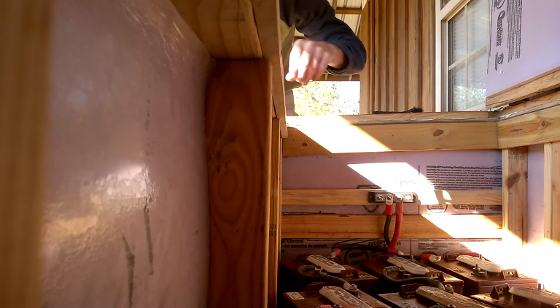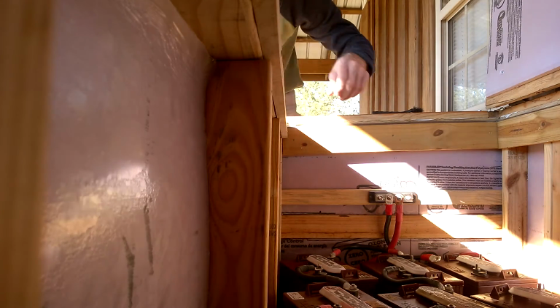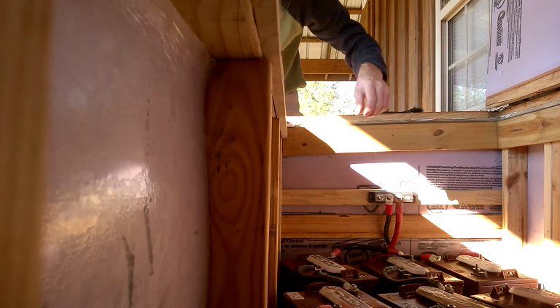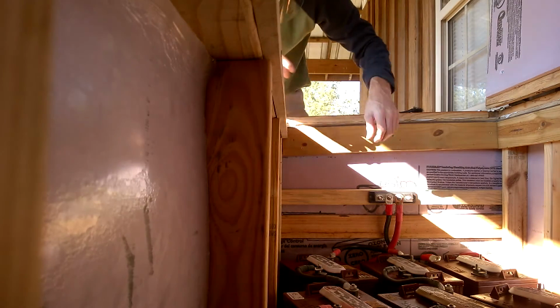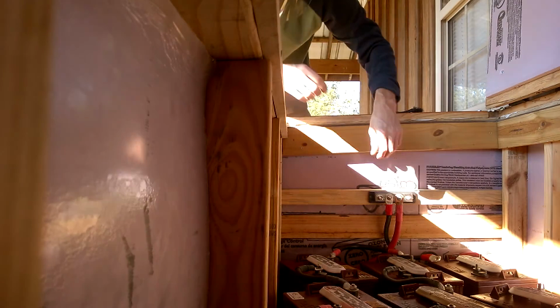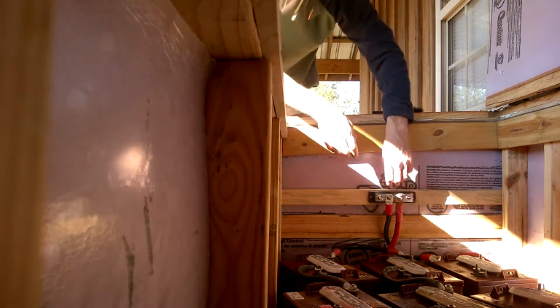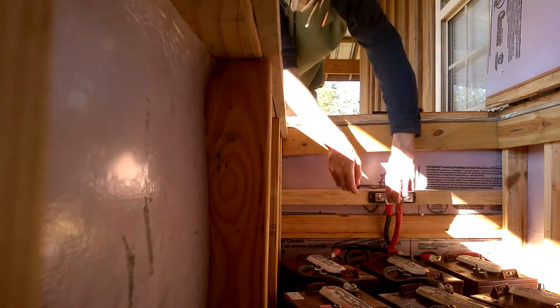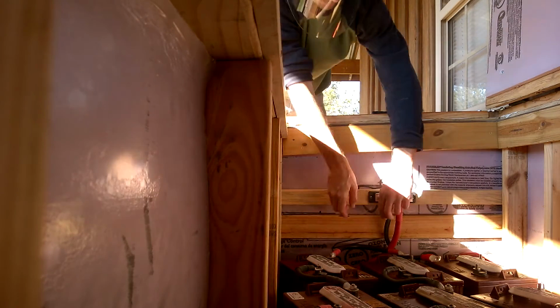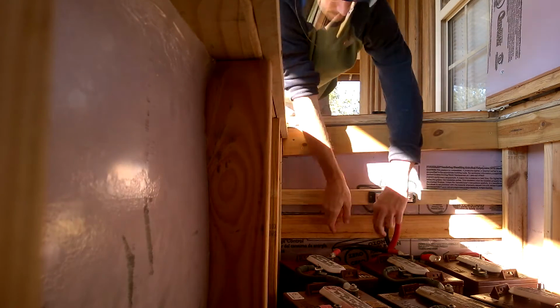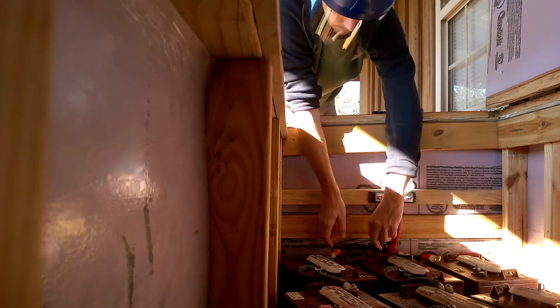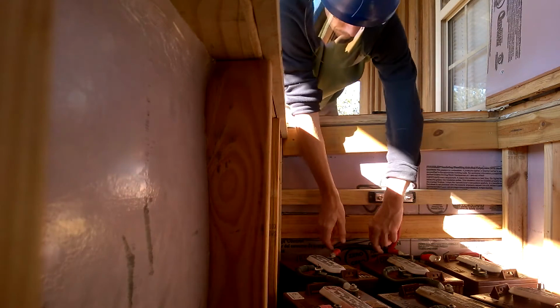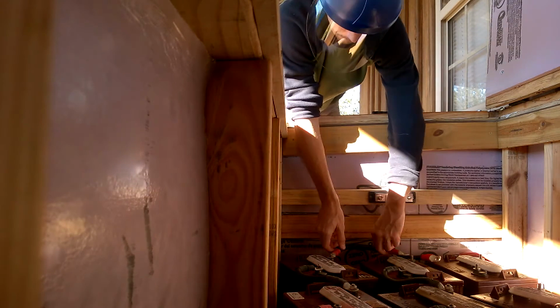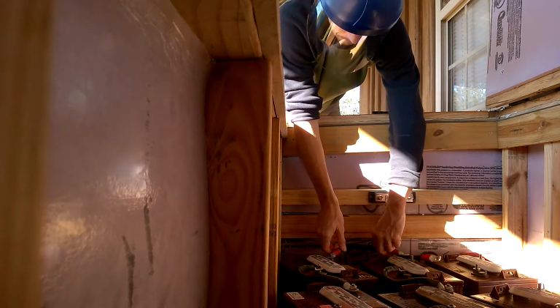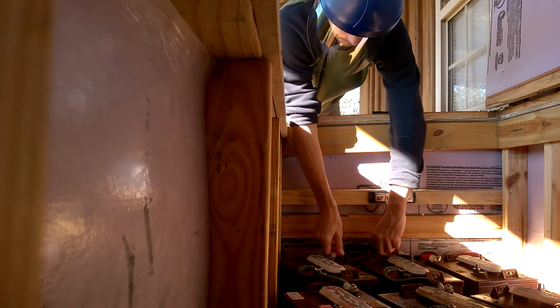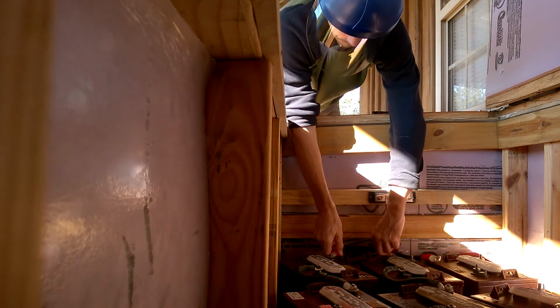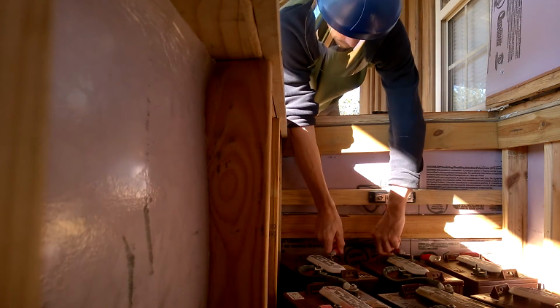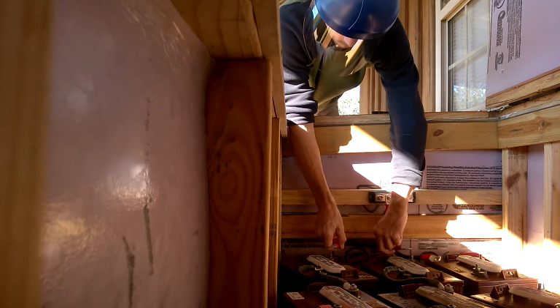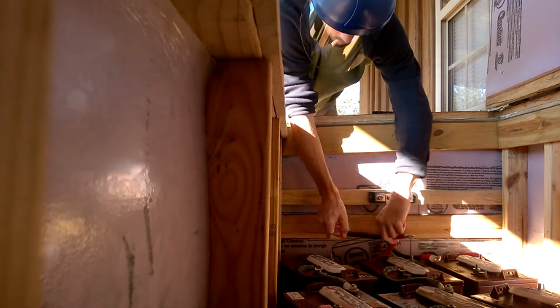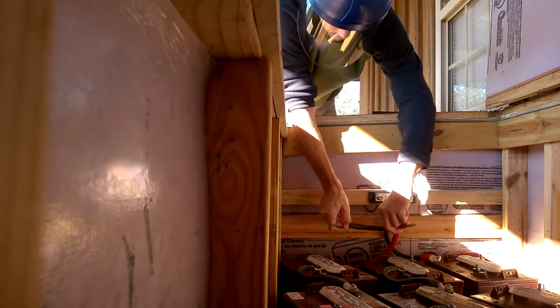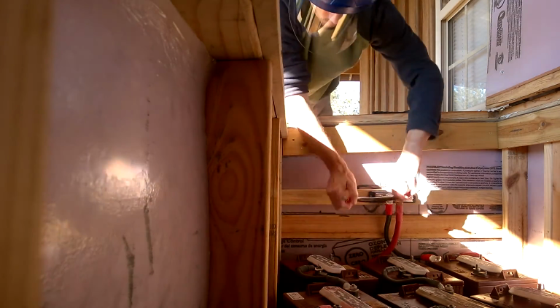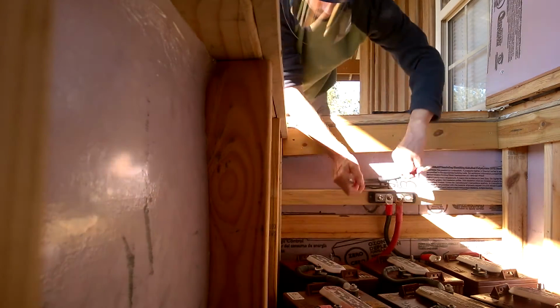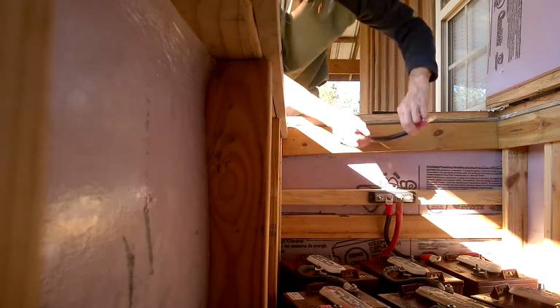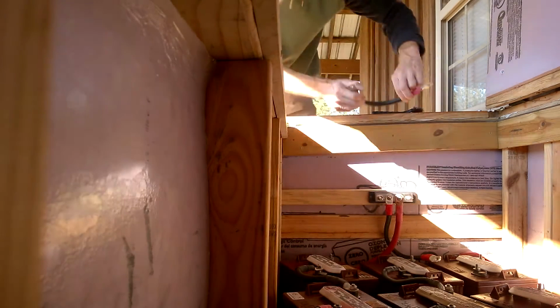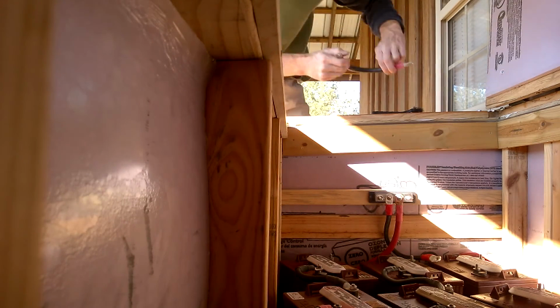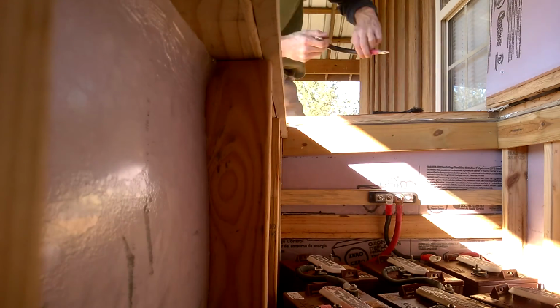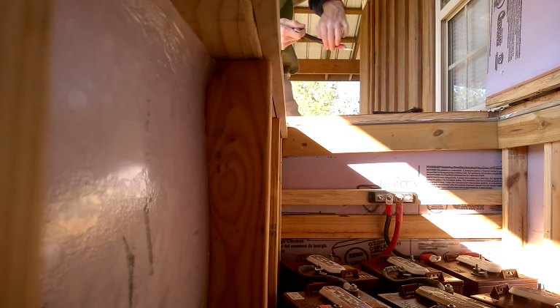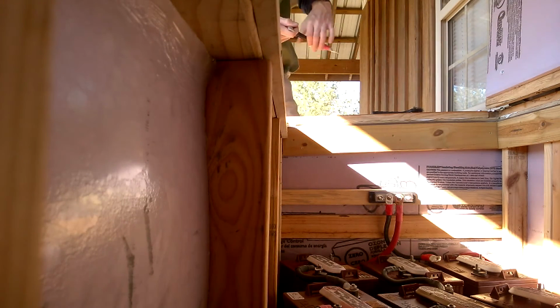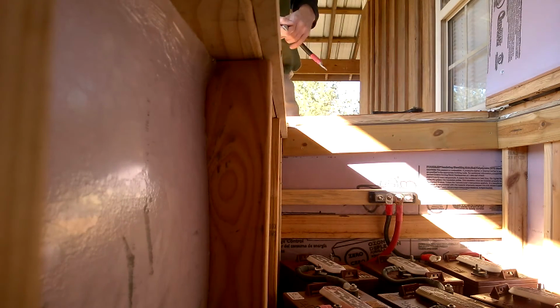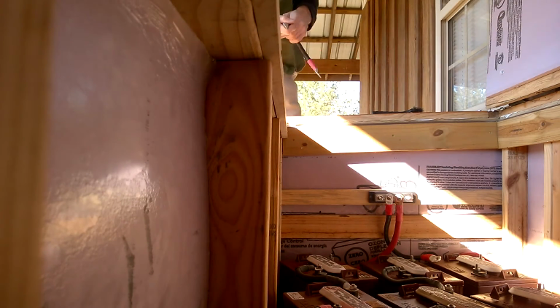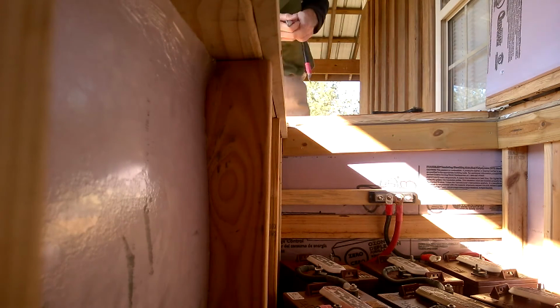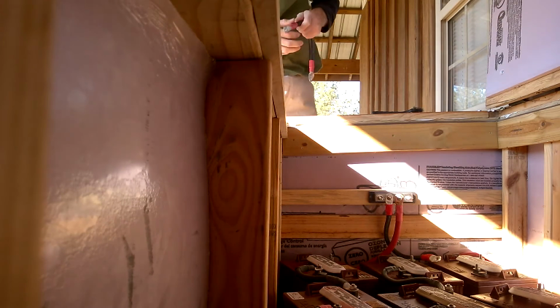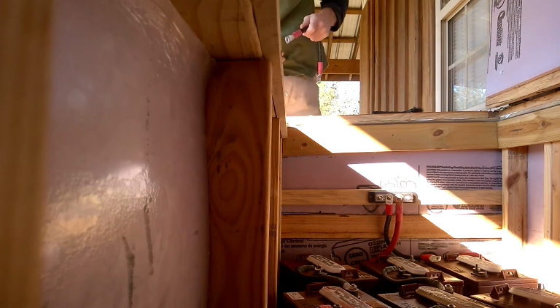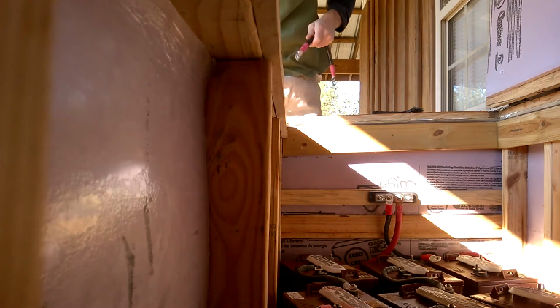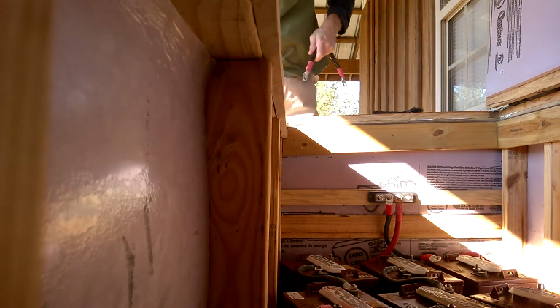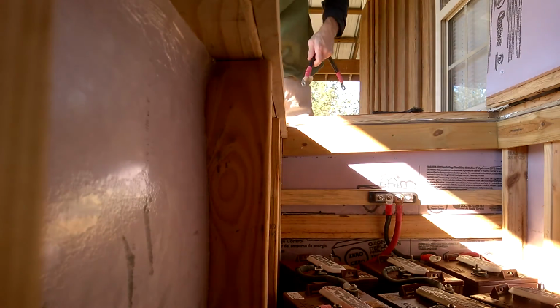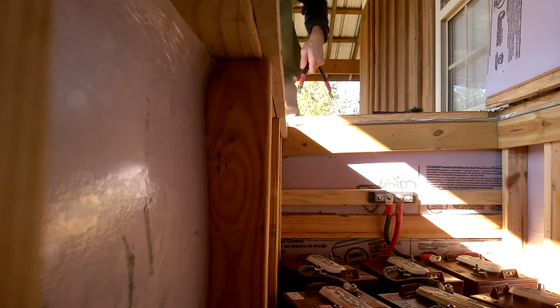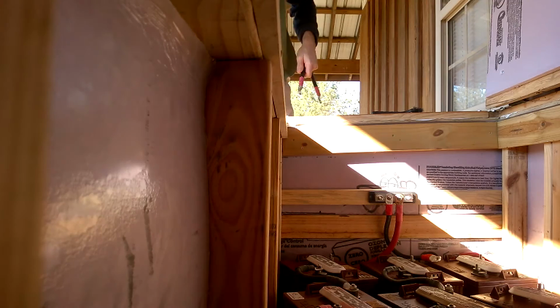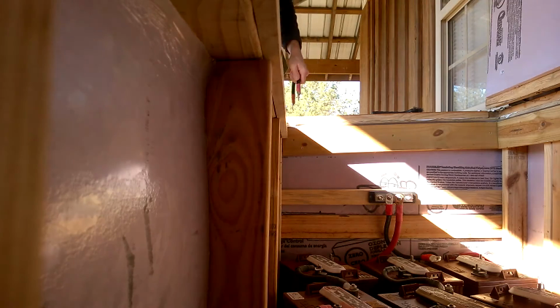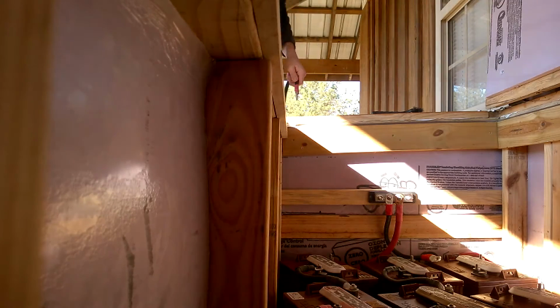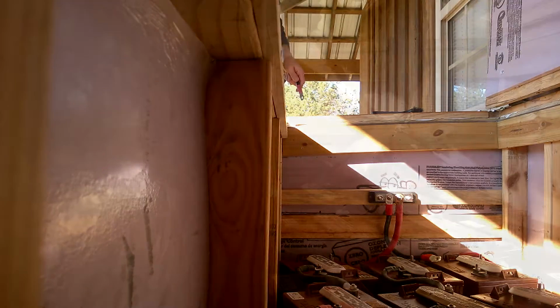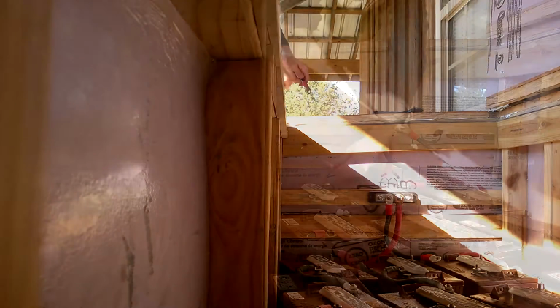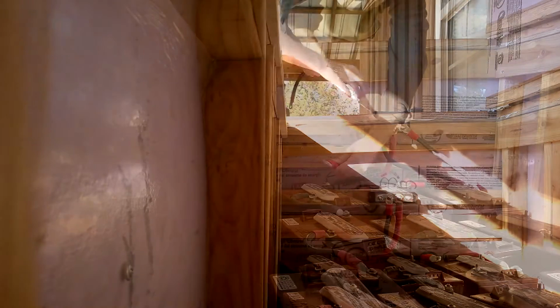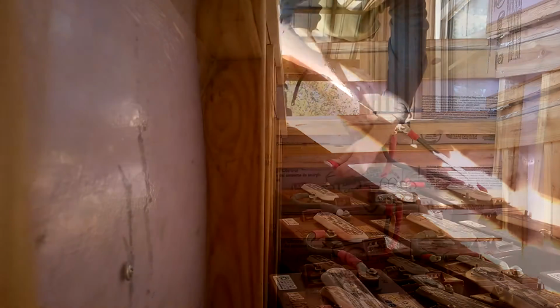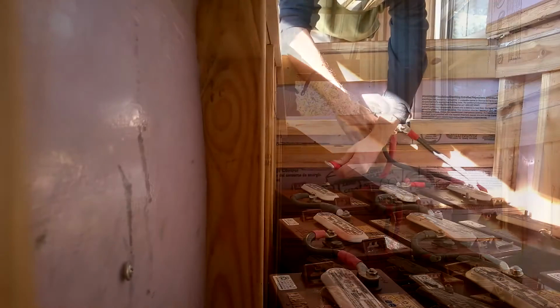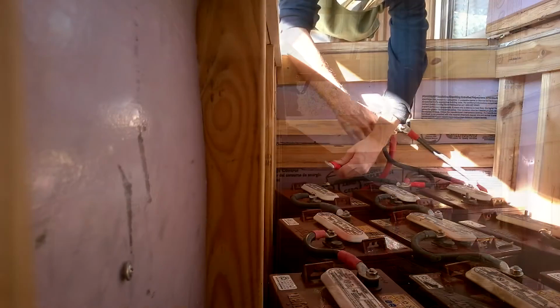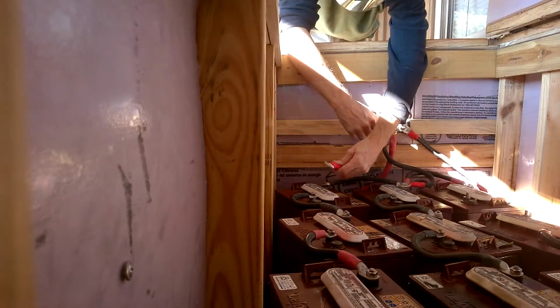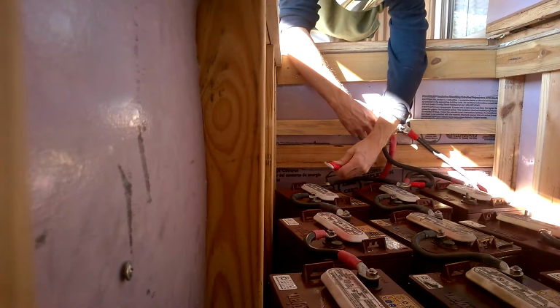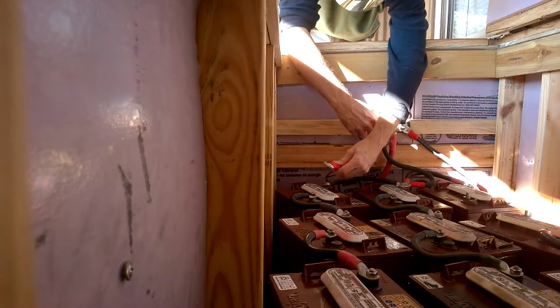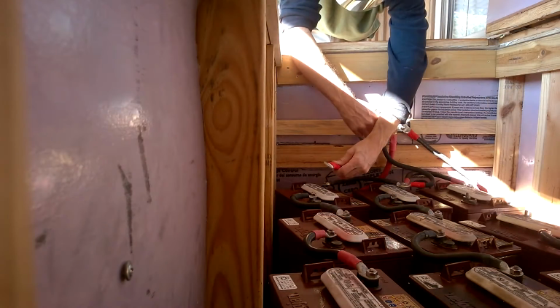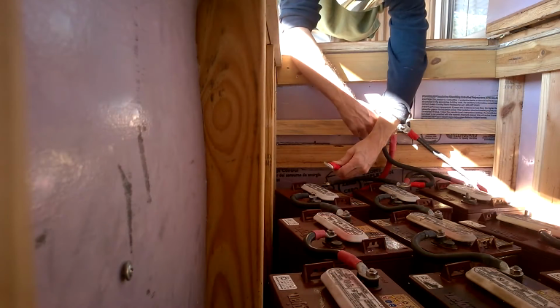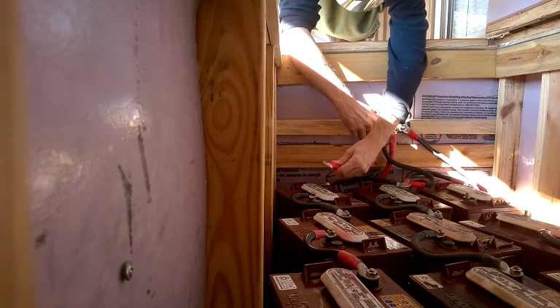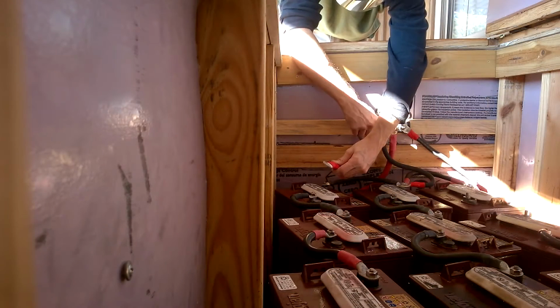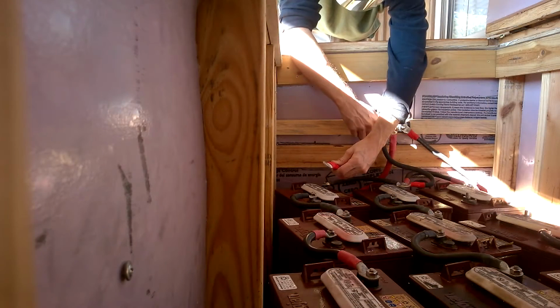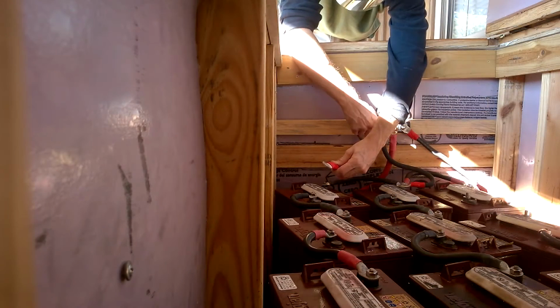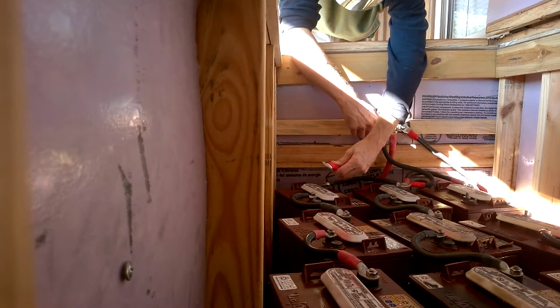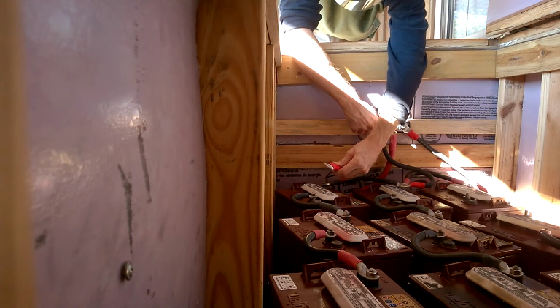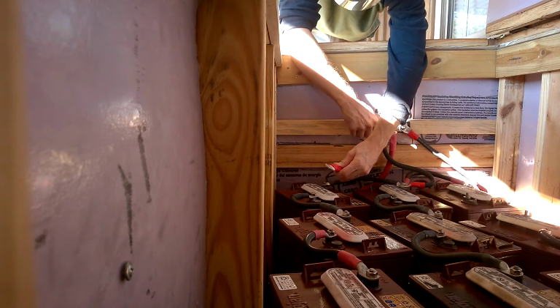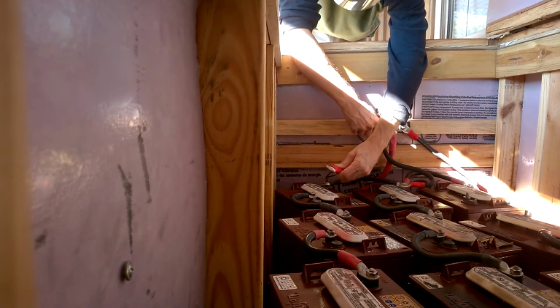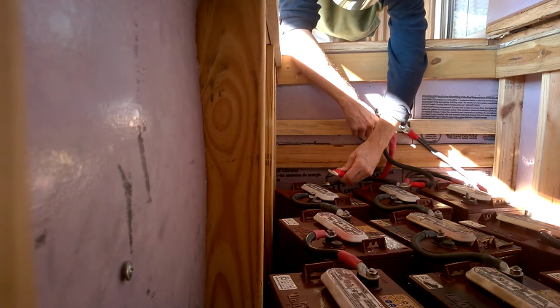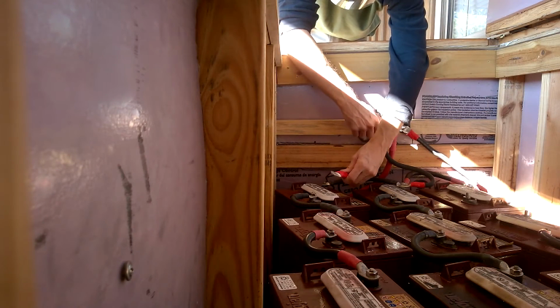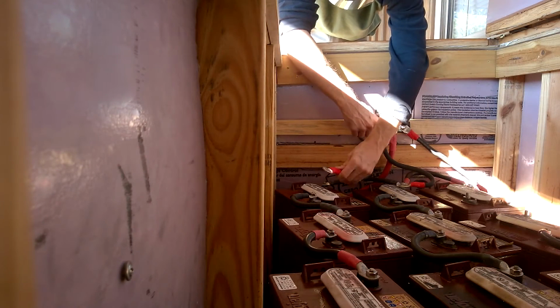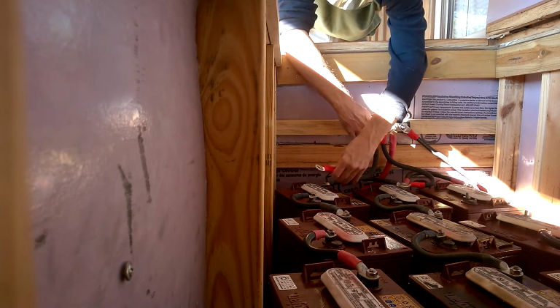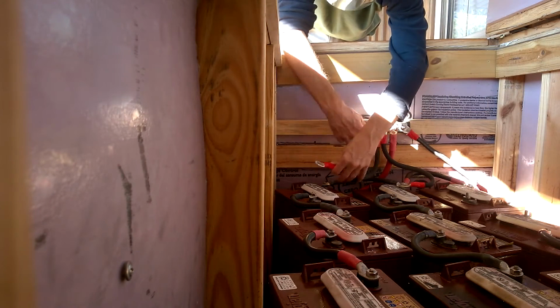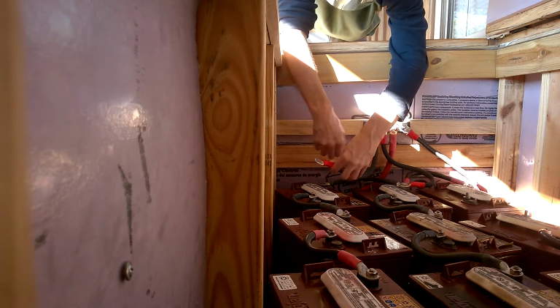It's going to get us up near a thousand amp hours, versus what we have now with these 12 Trojan T105s.